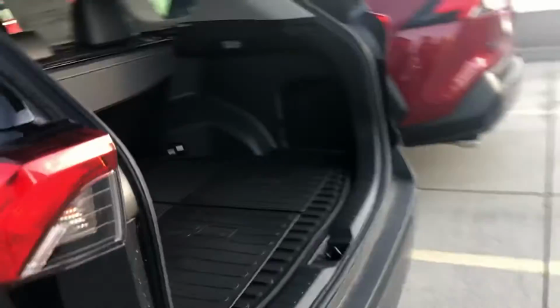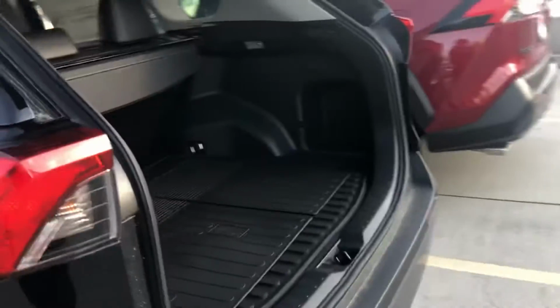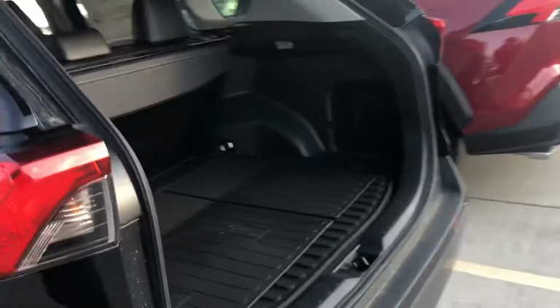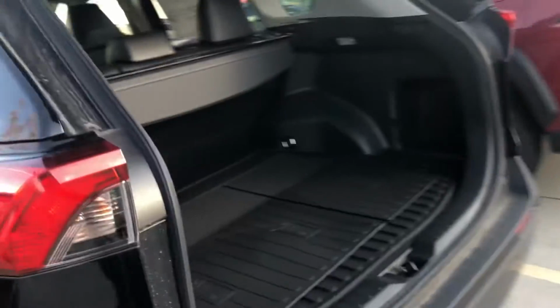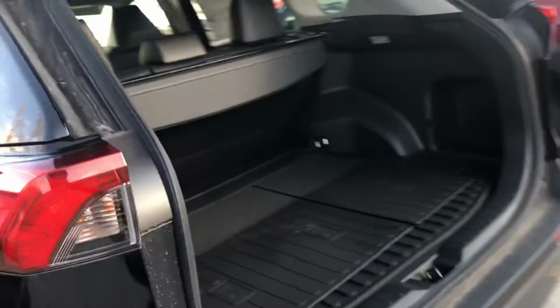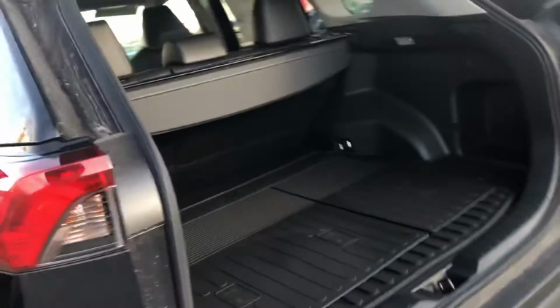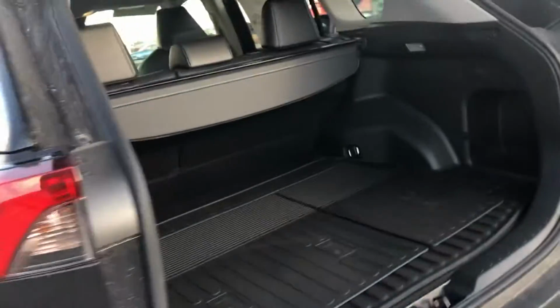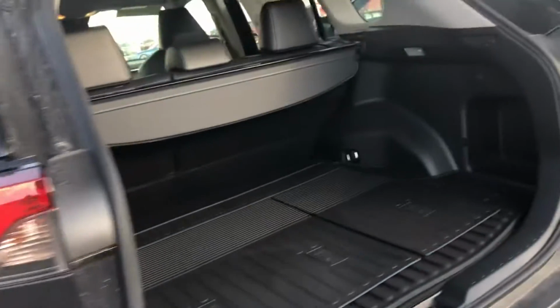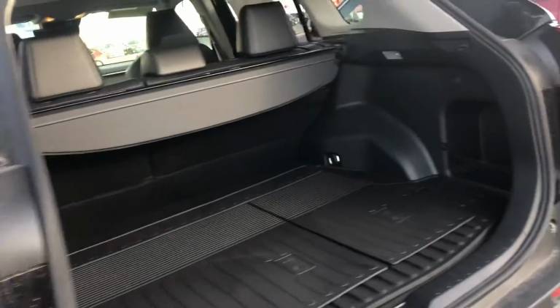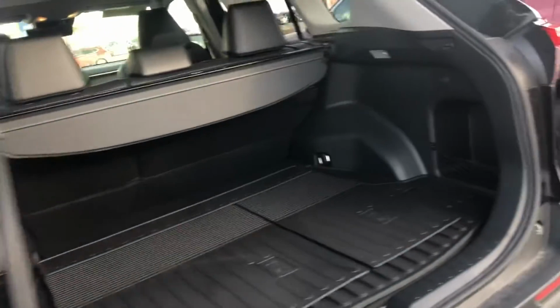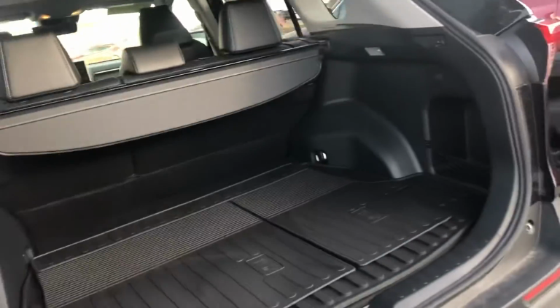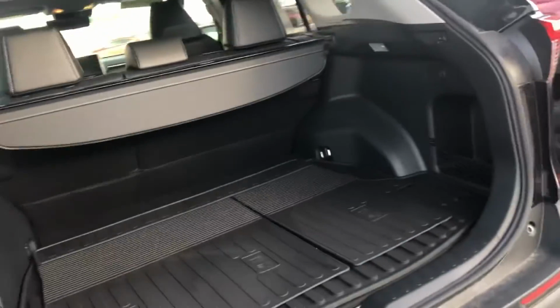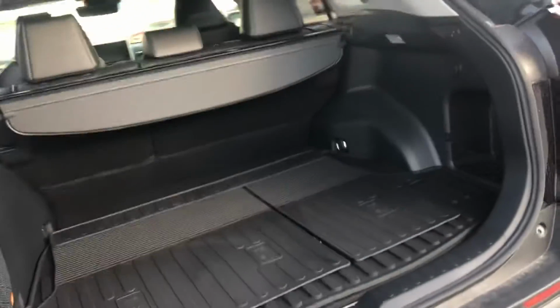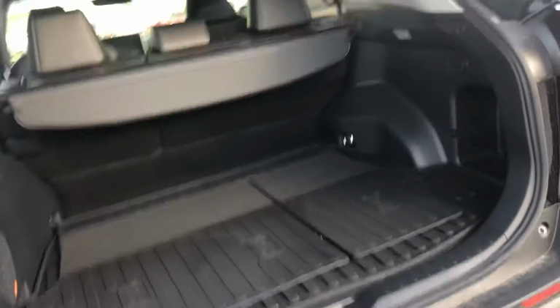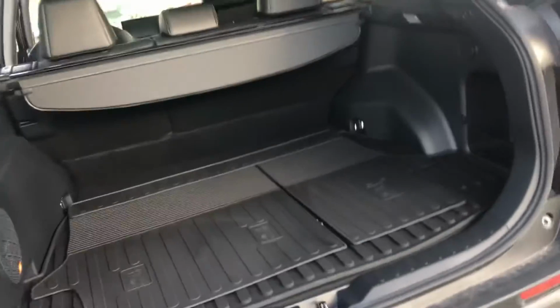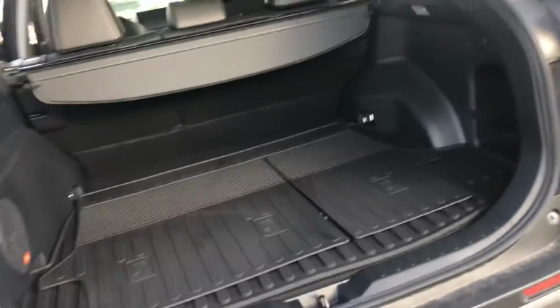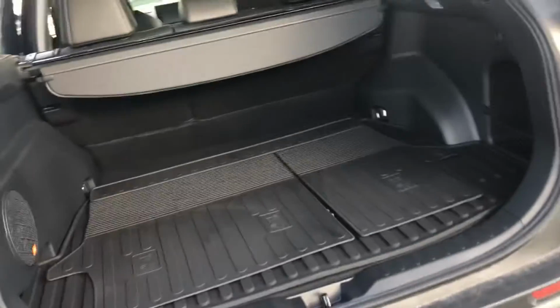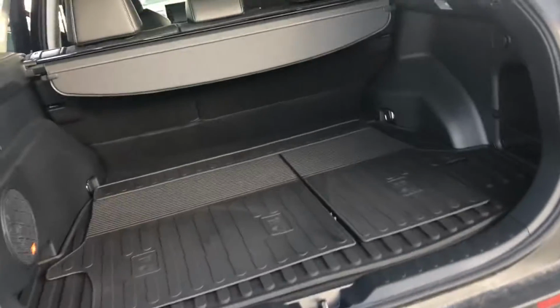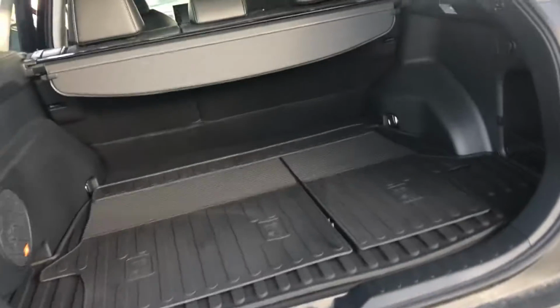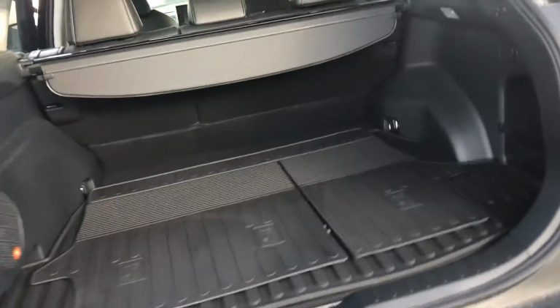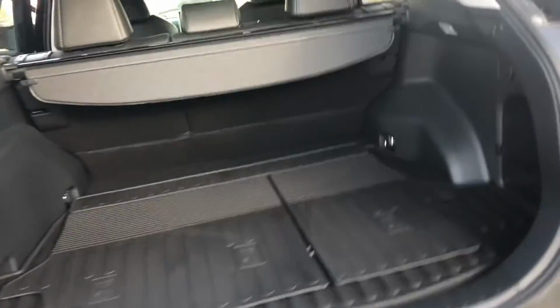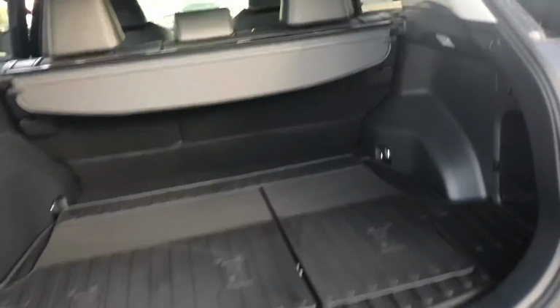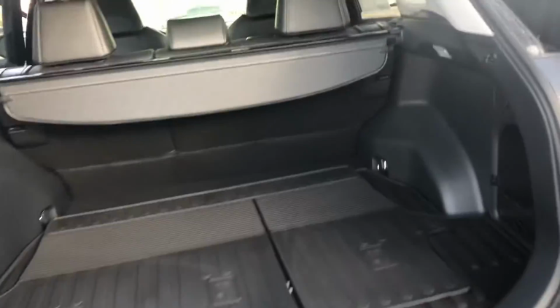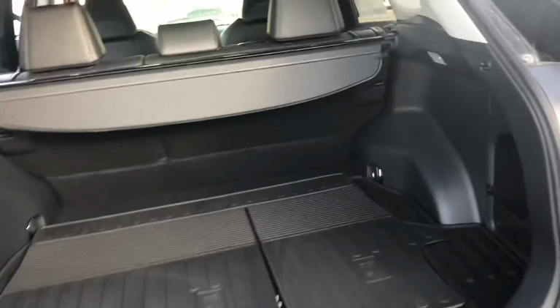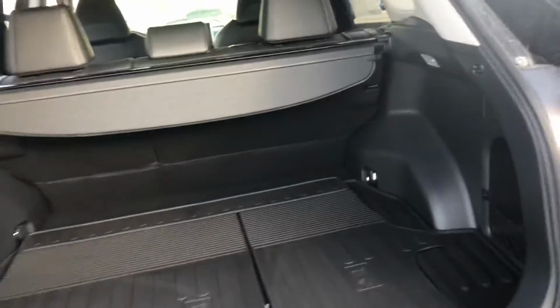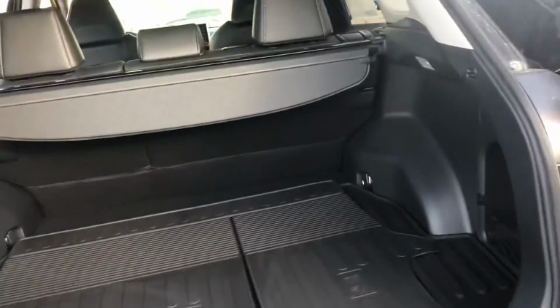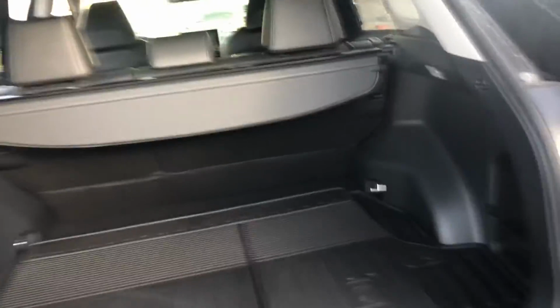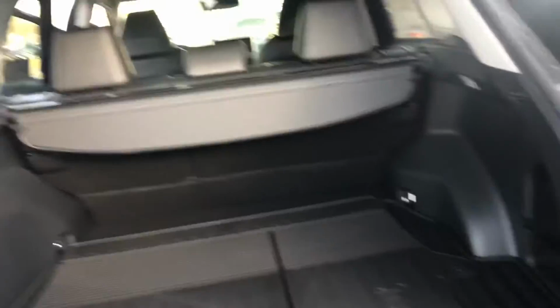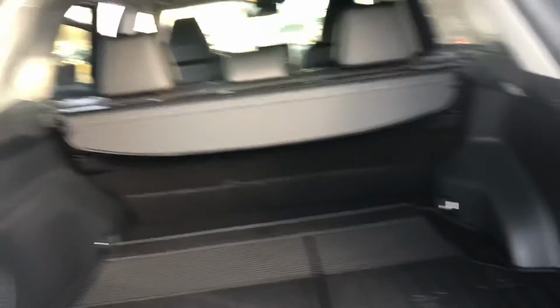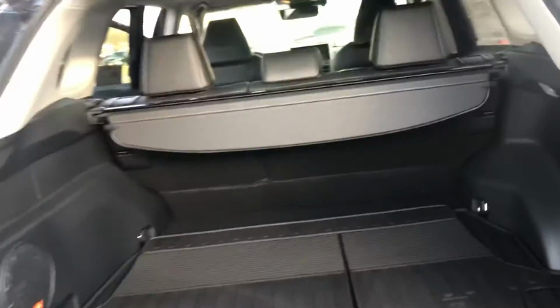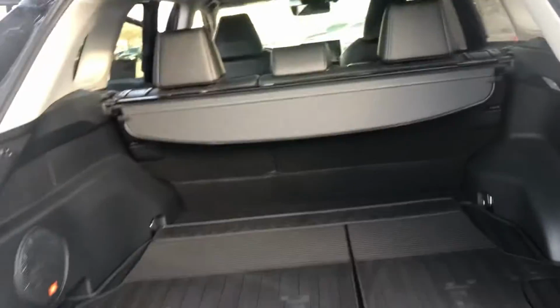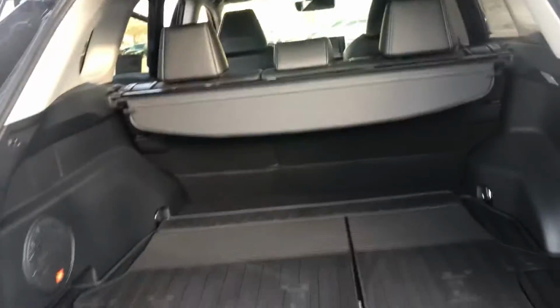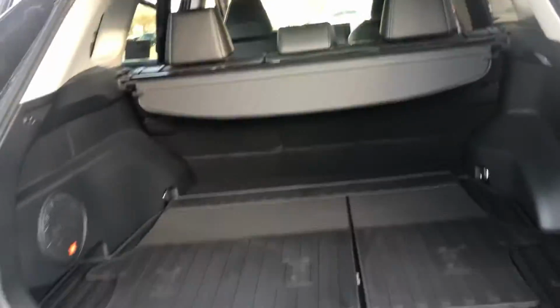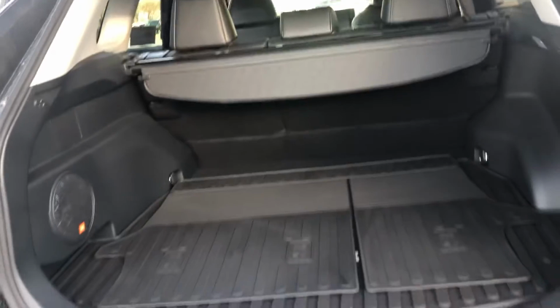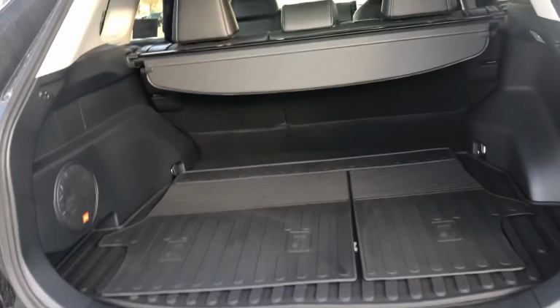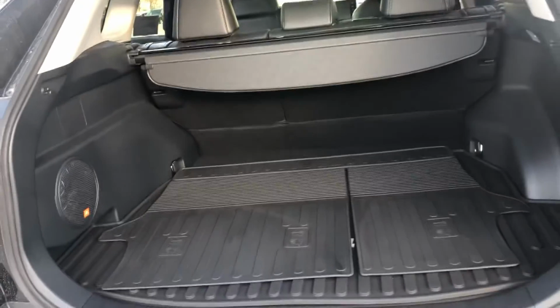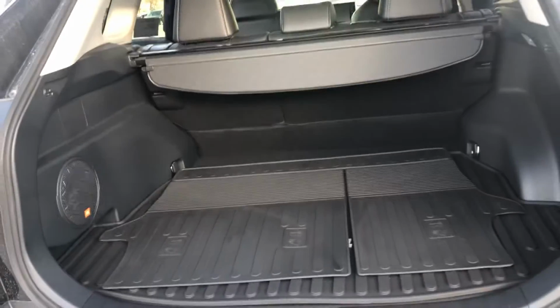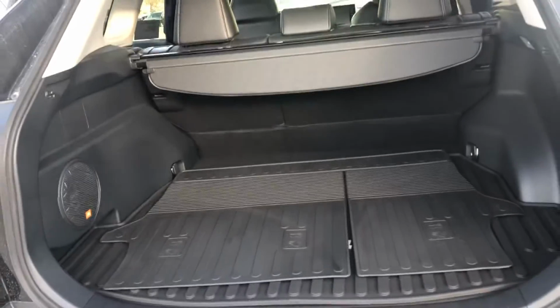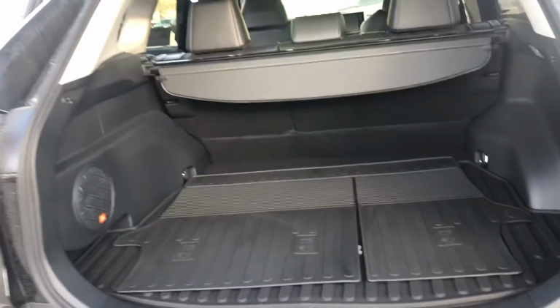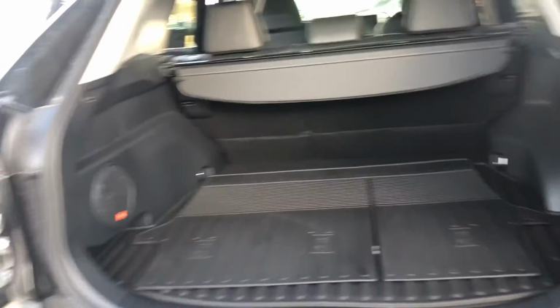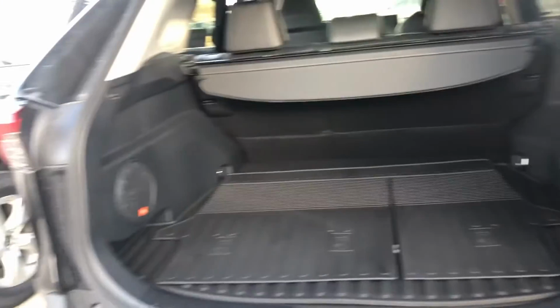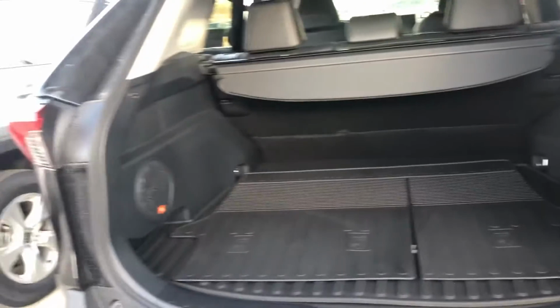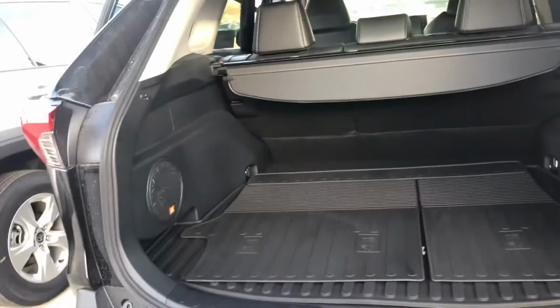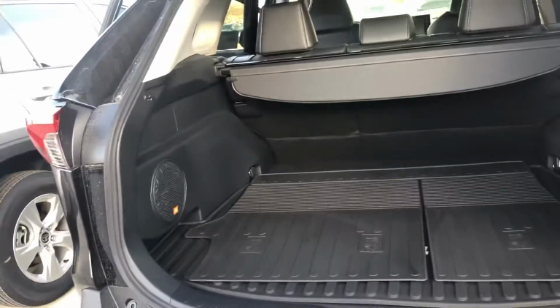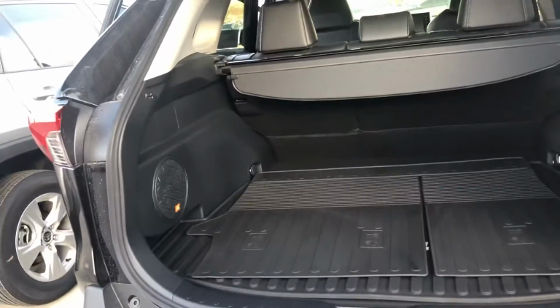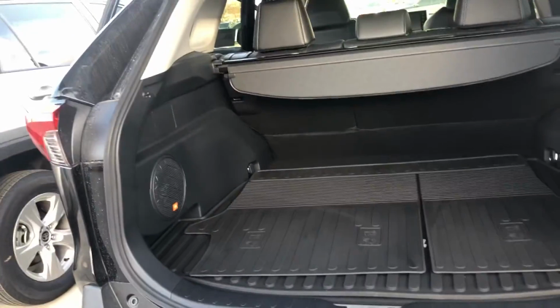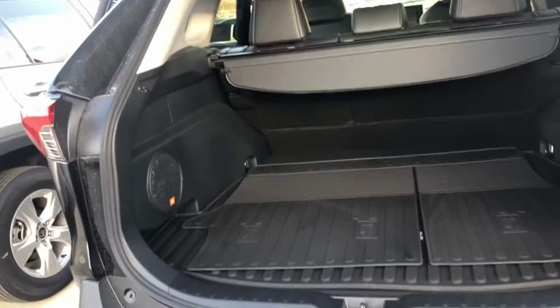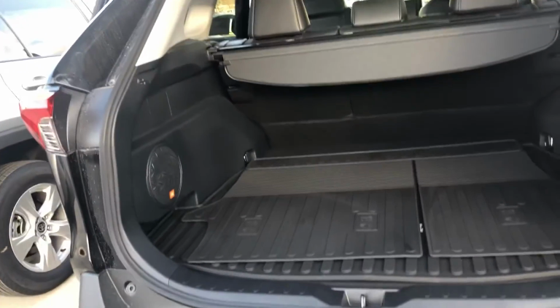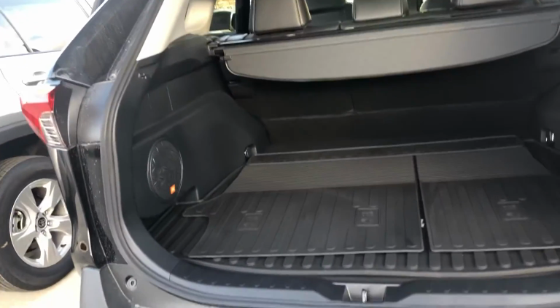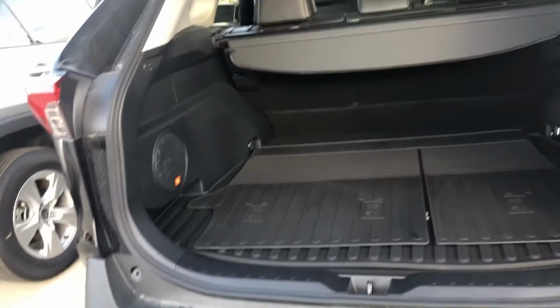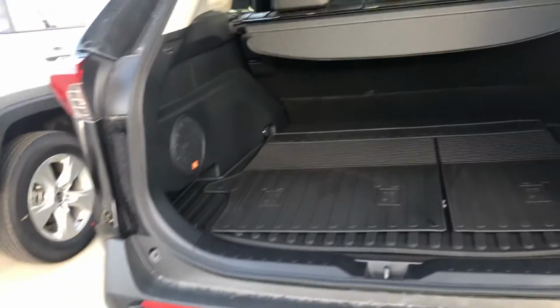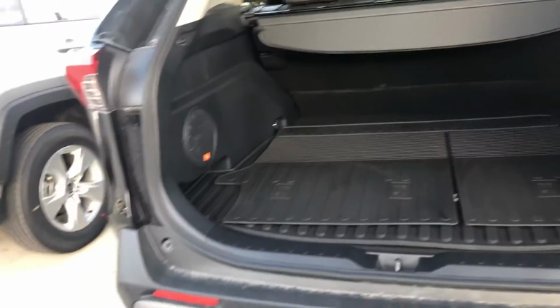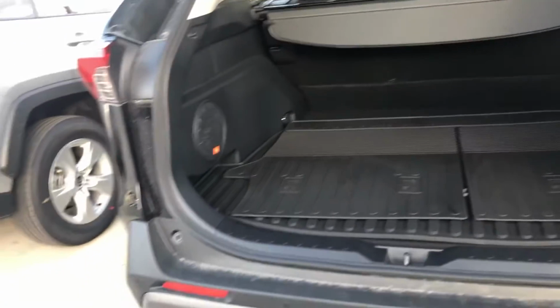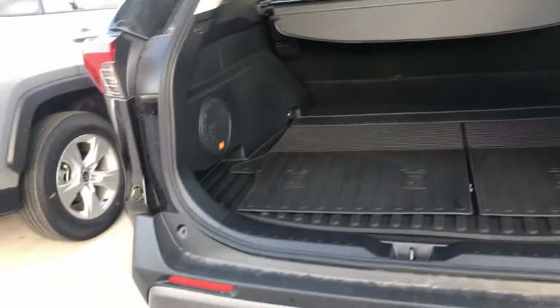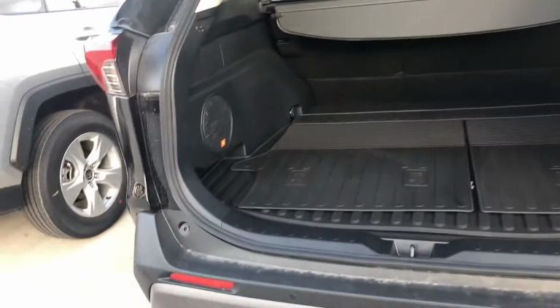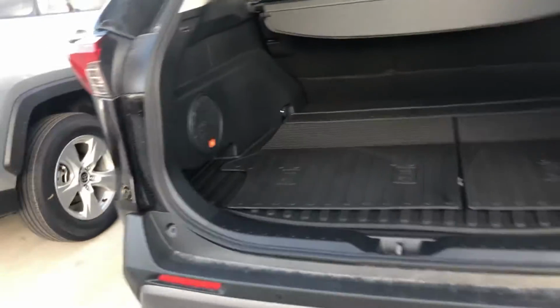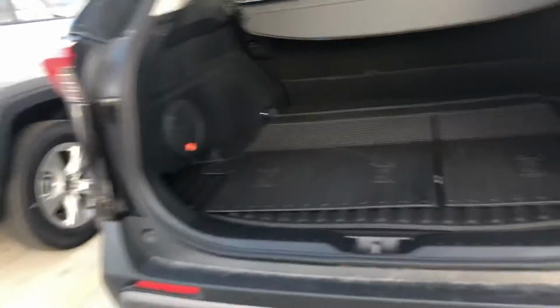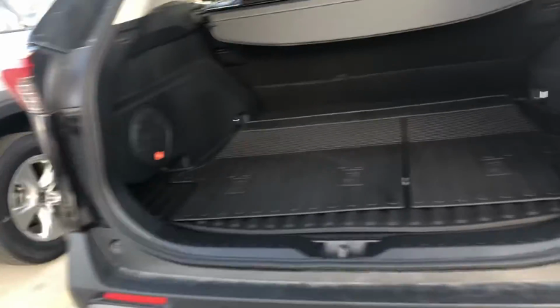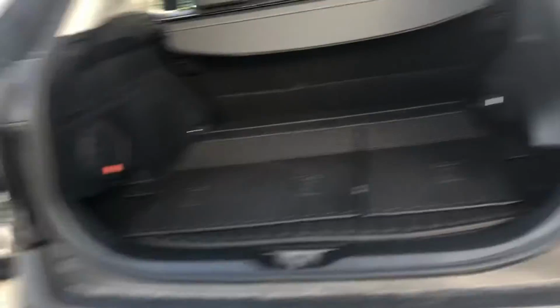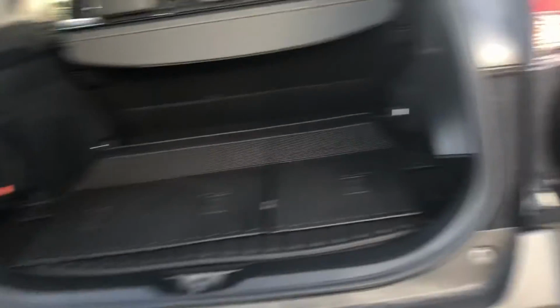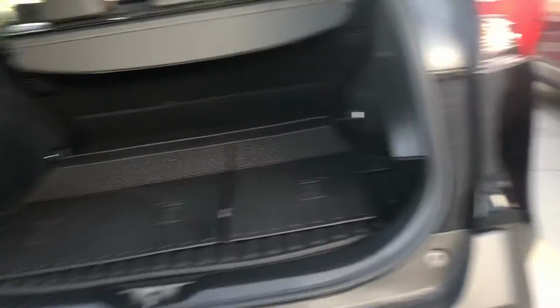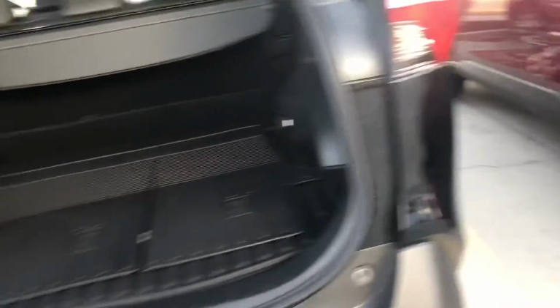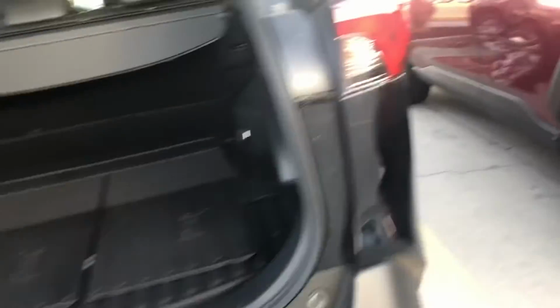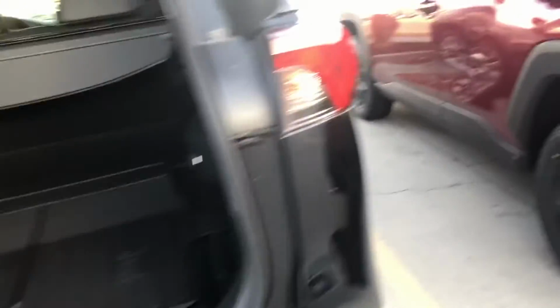Onto the rear end, you have an automatic lift gate, lots of cargo space, an upgraded JBL sound system, and parking sensors.